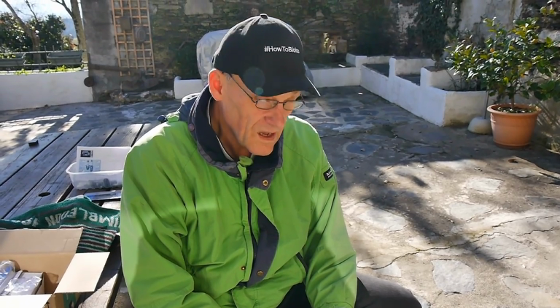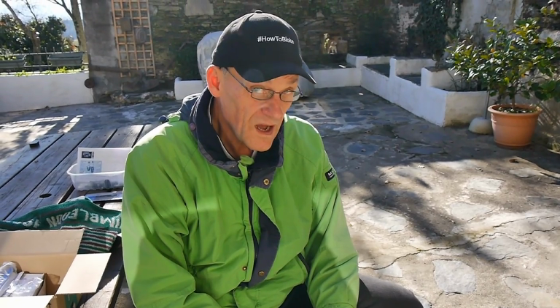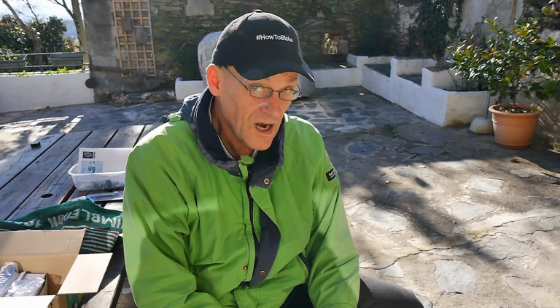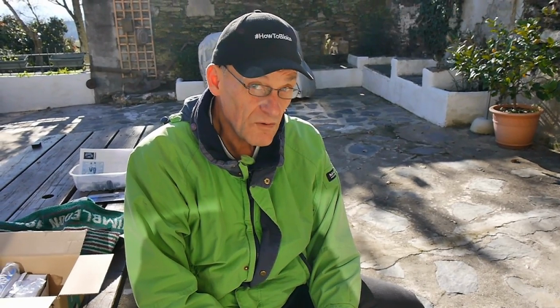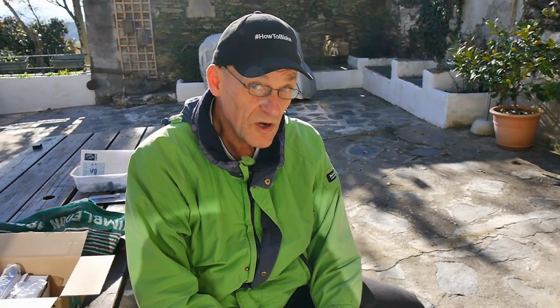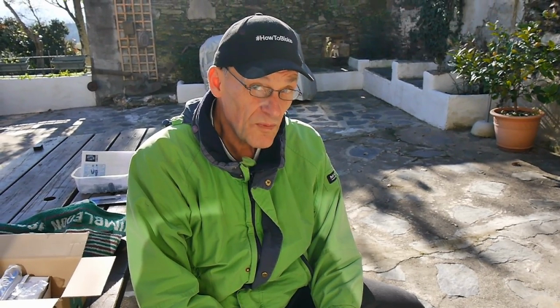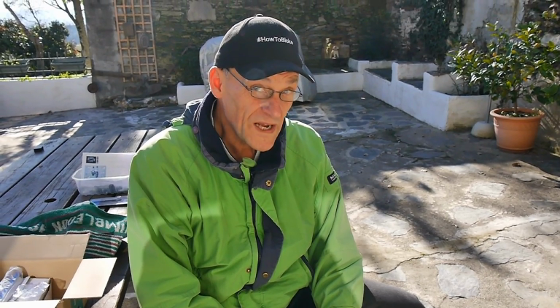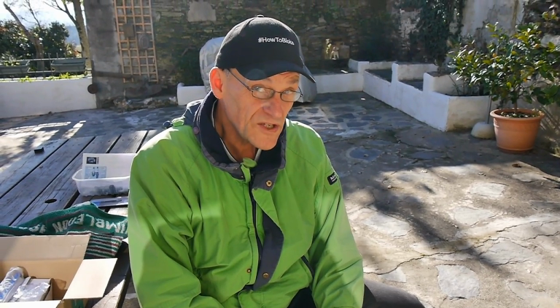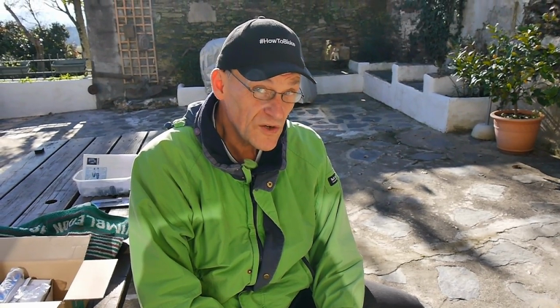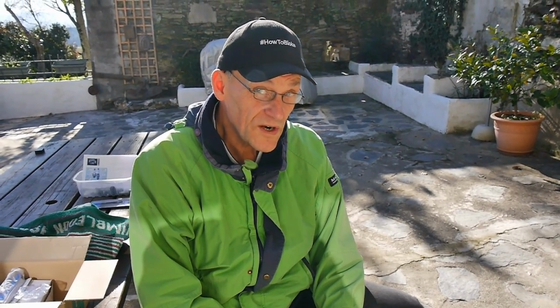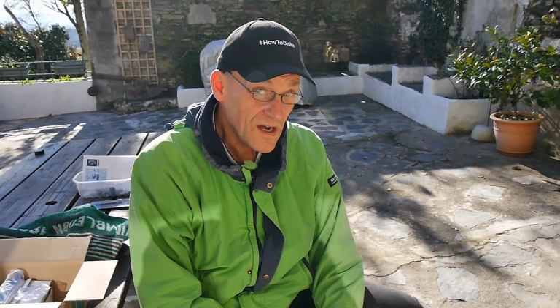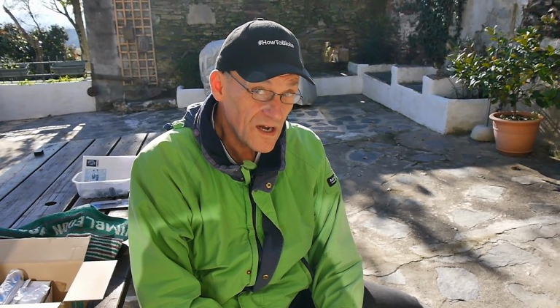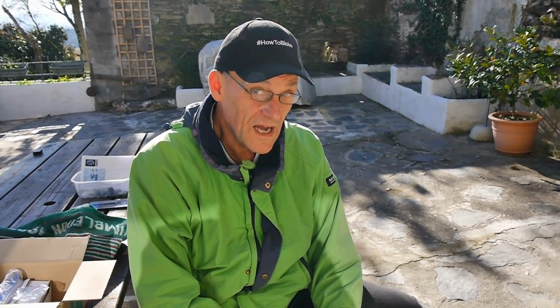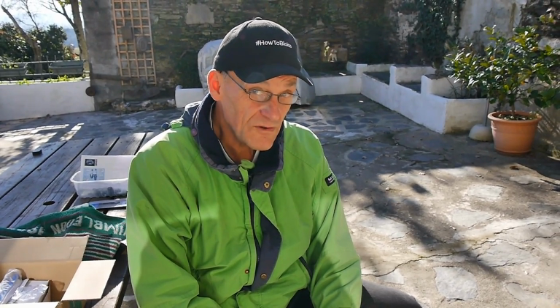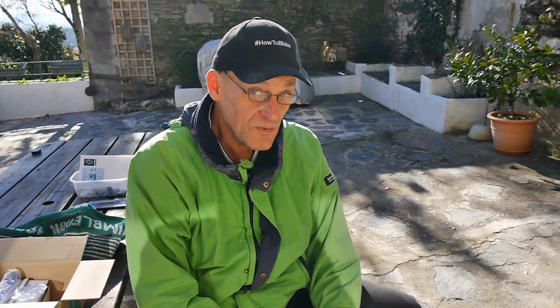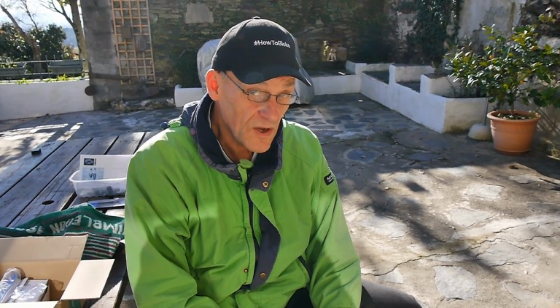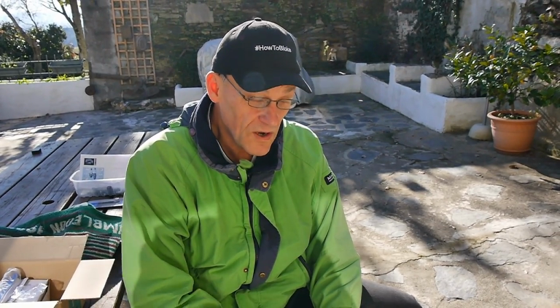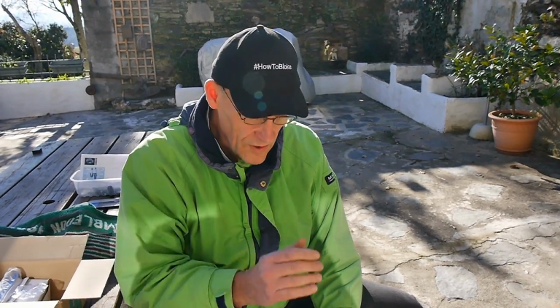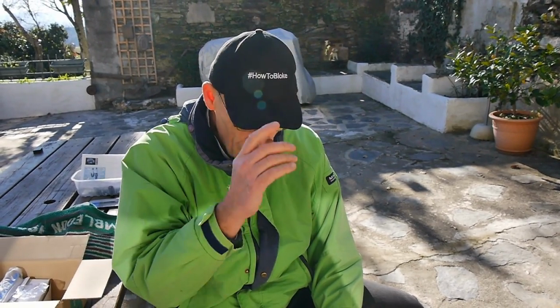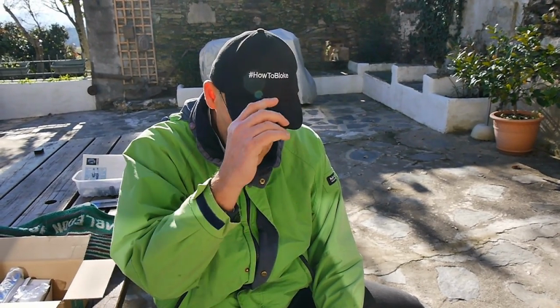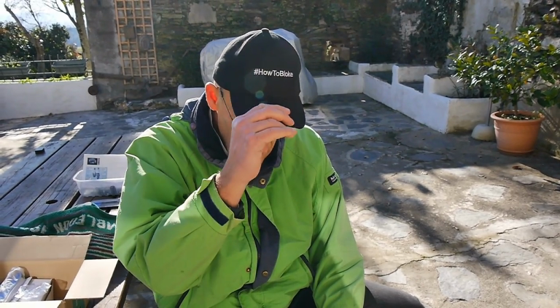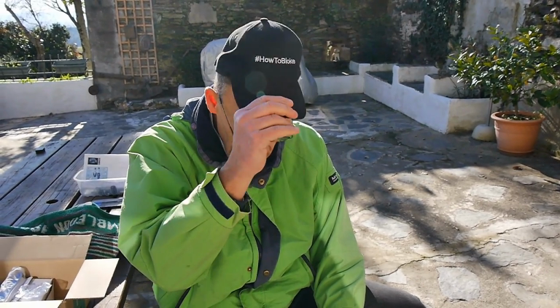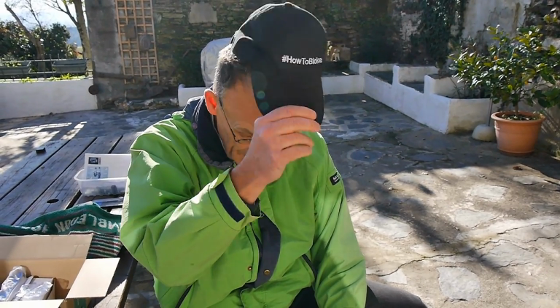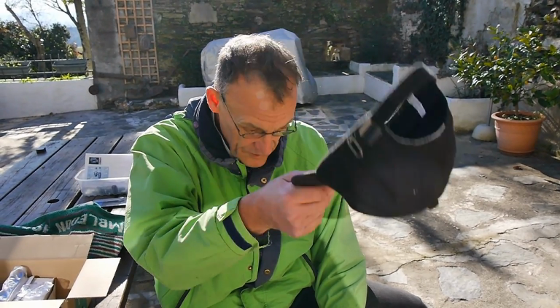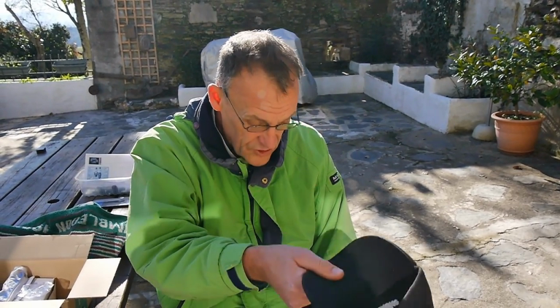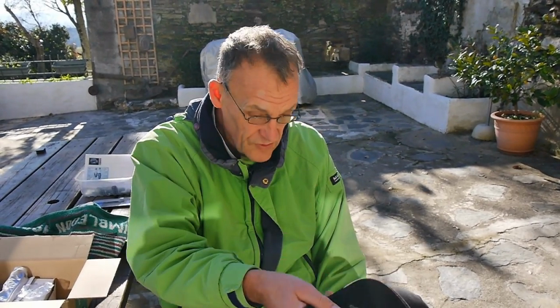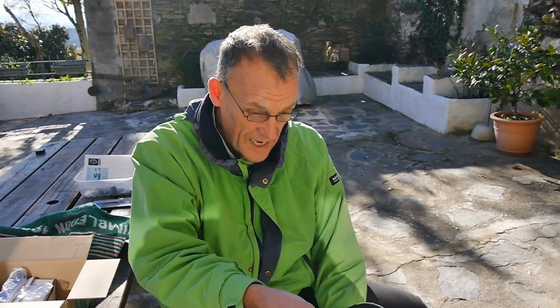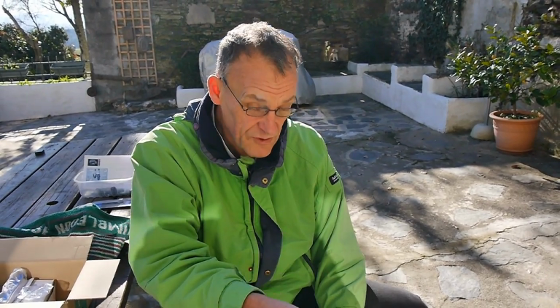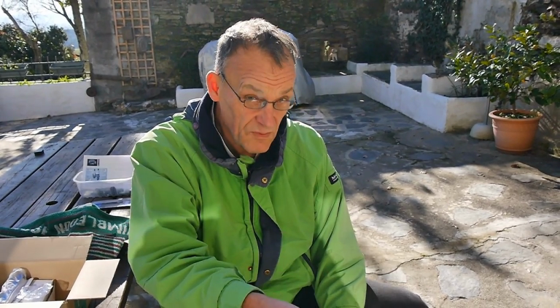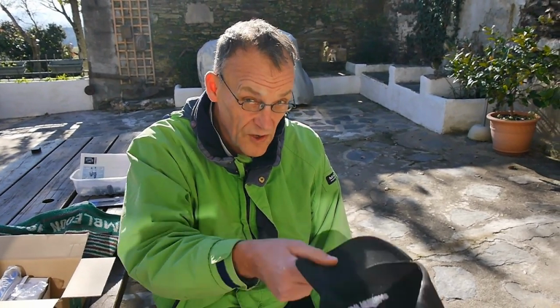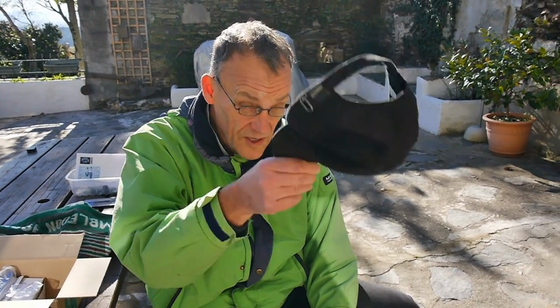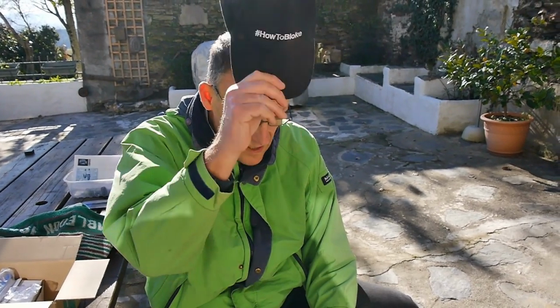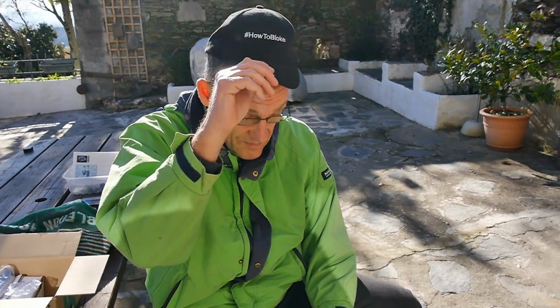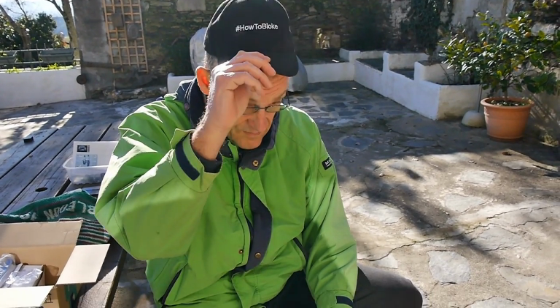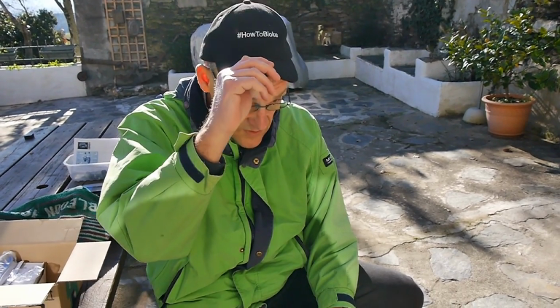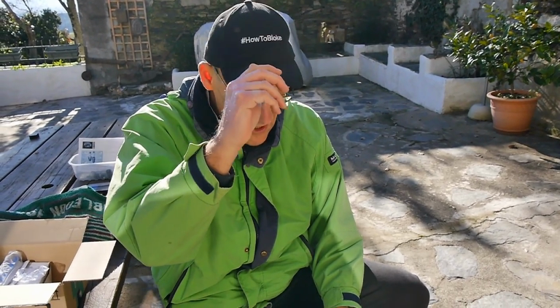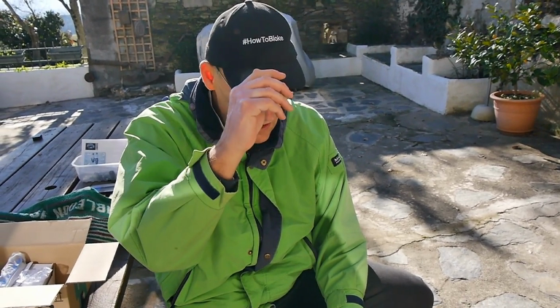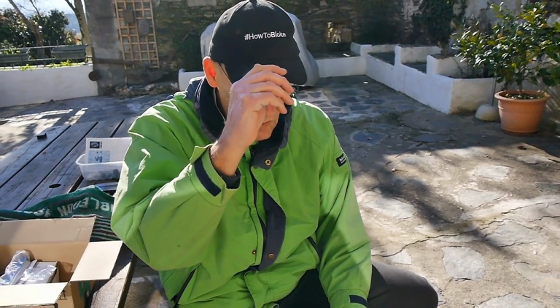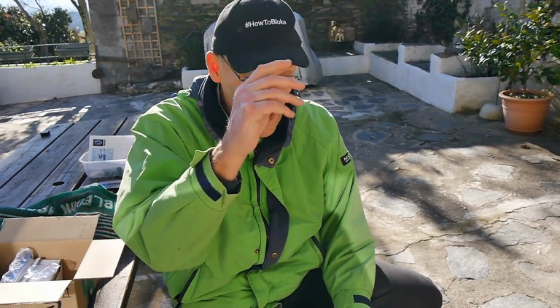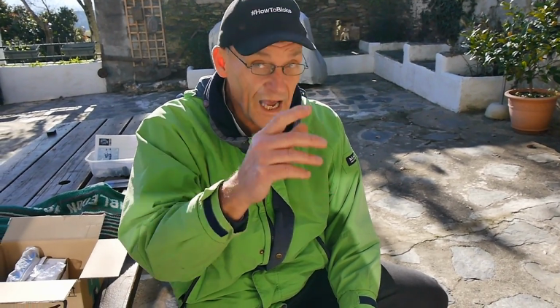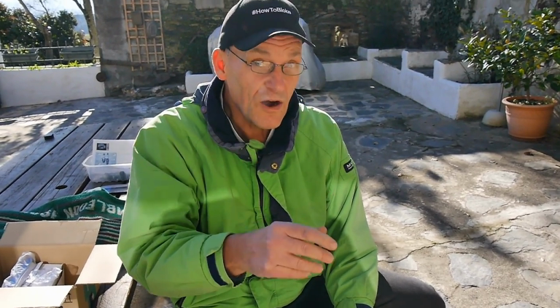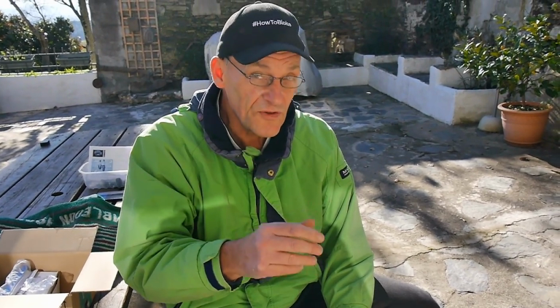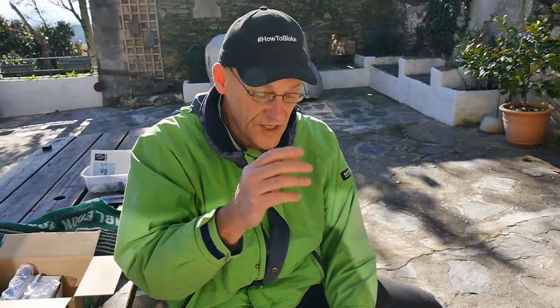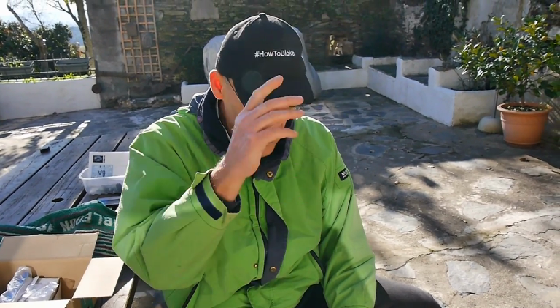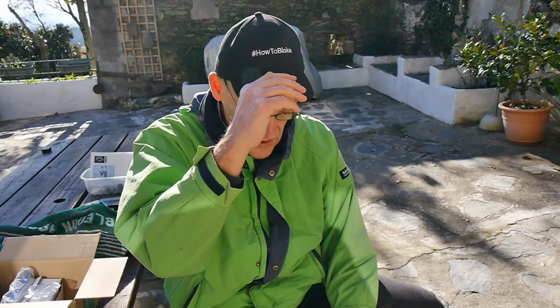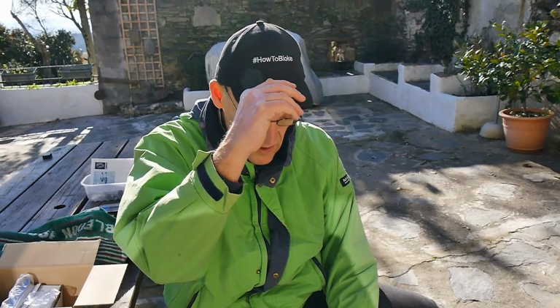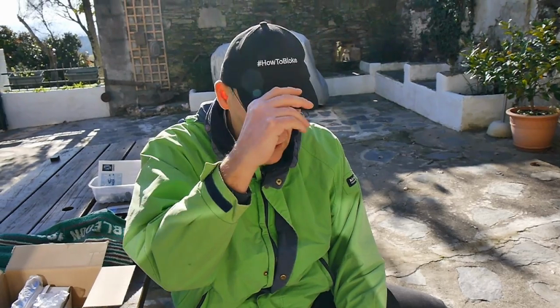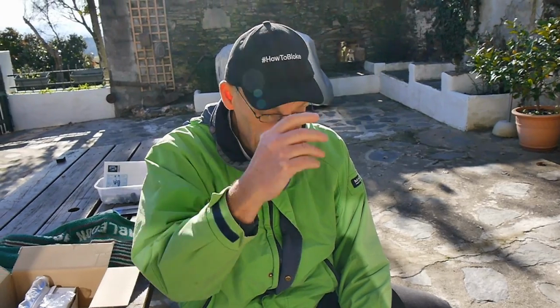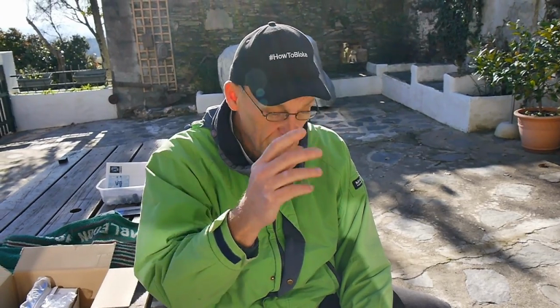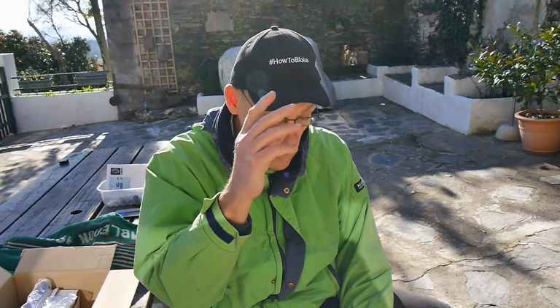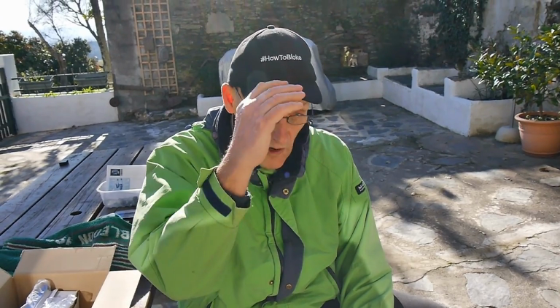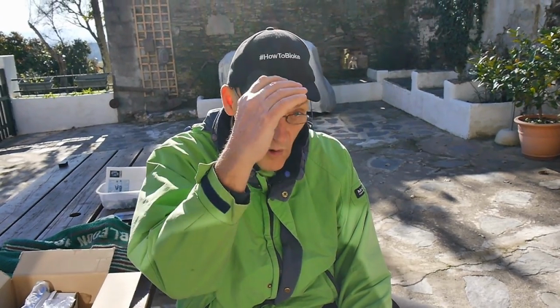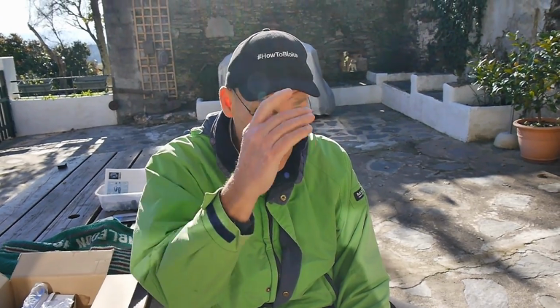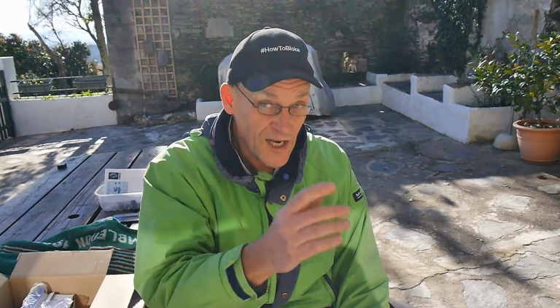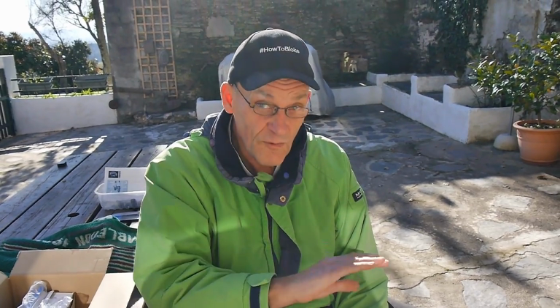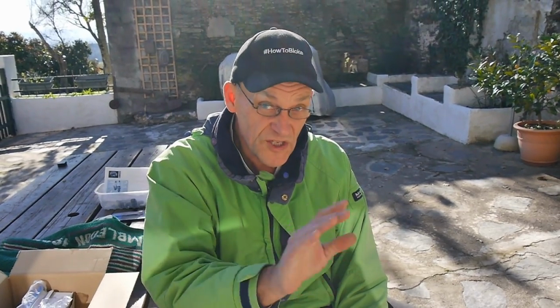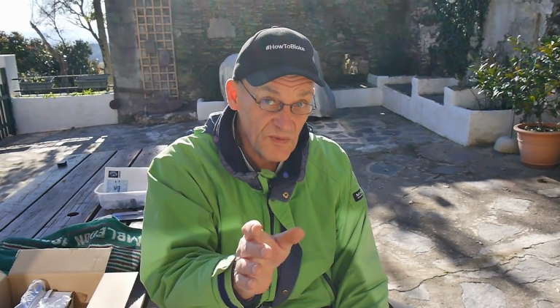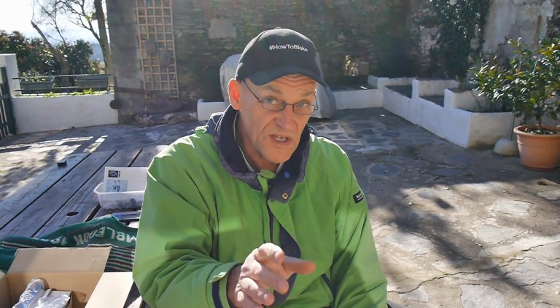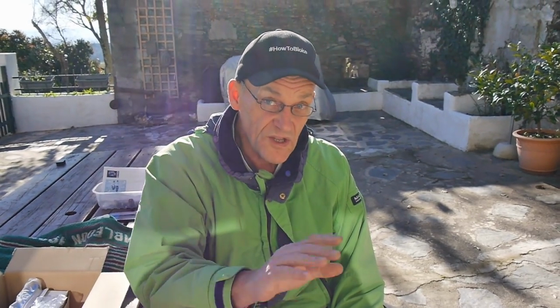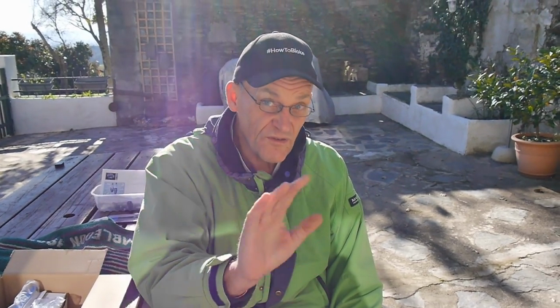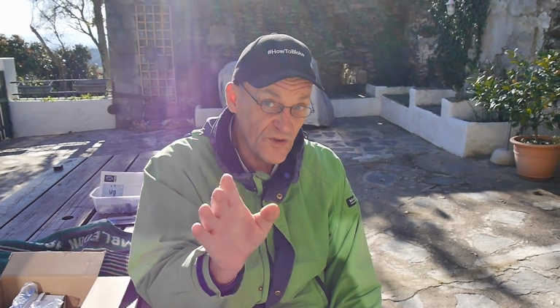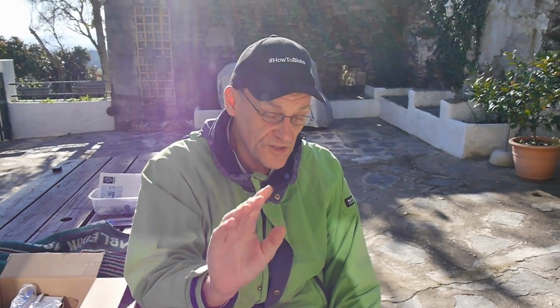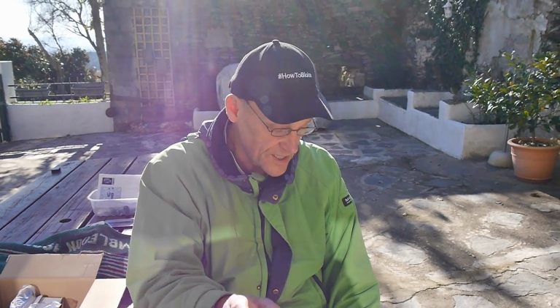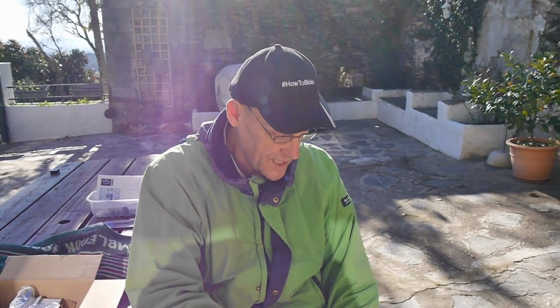Hello, welcome back to How To Bloke. I've got my How To Bloke DIY hat on today, so I'm going to do a DIY. No recipes, no food today.